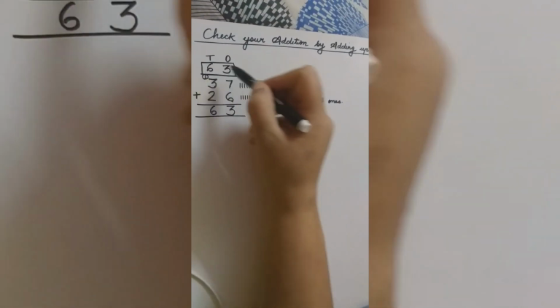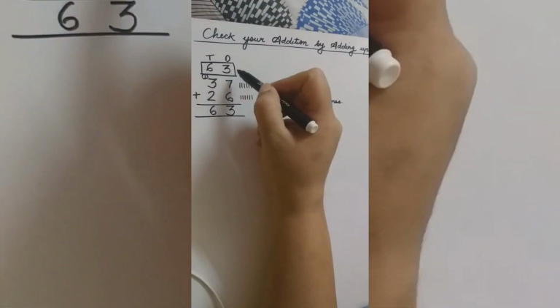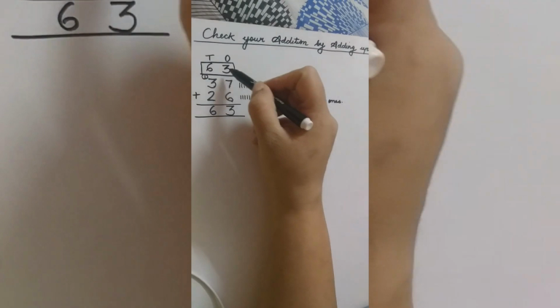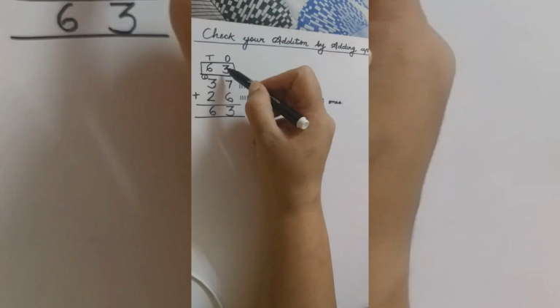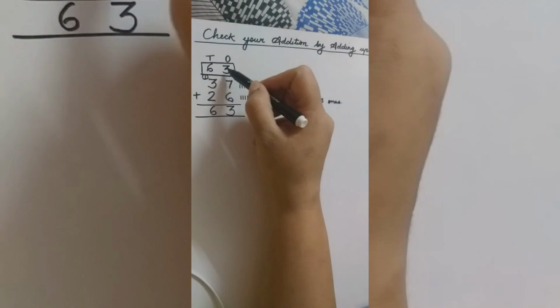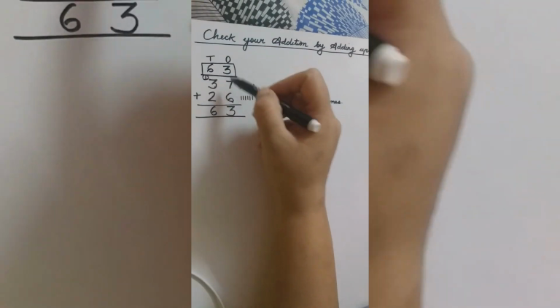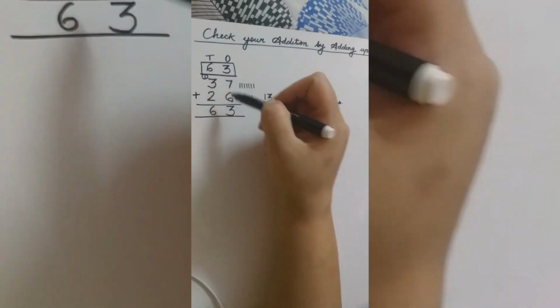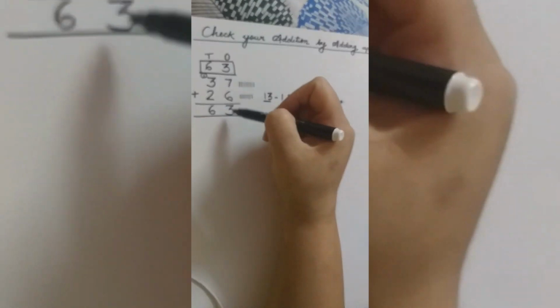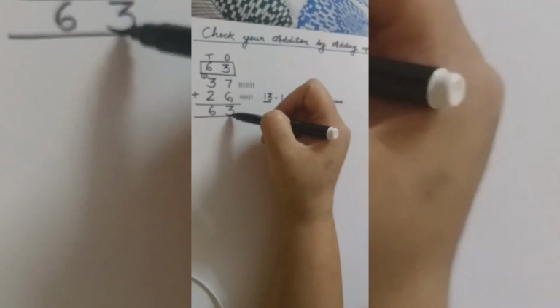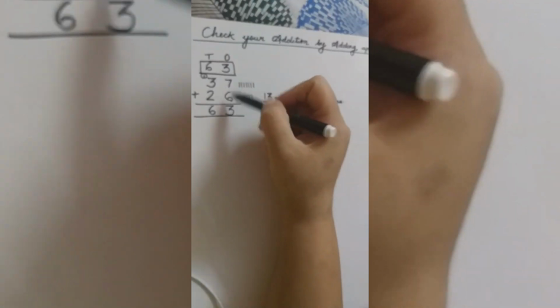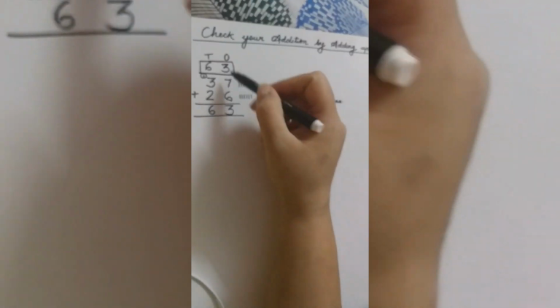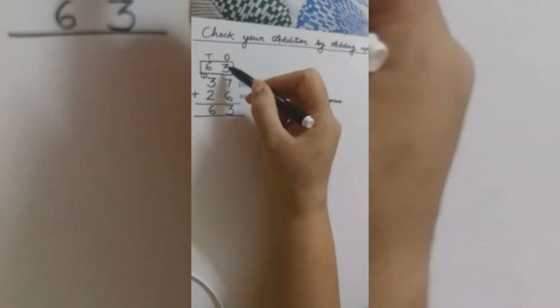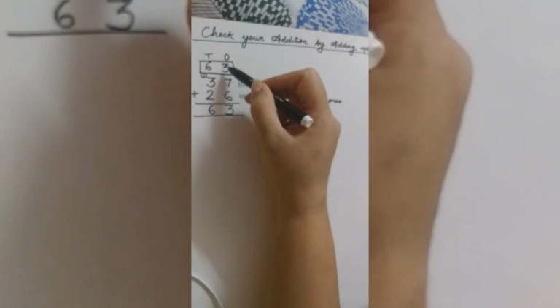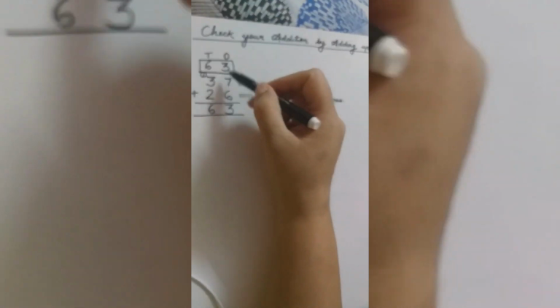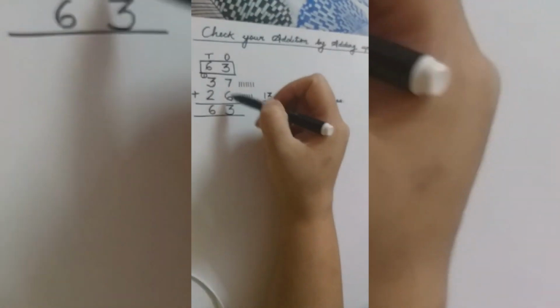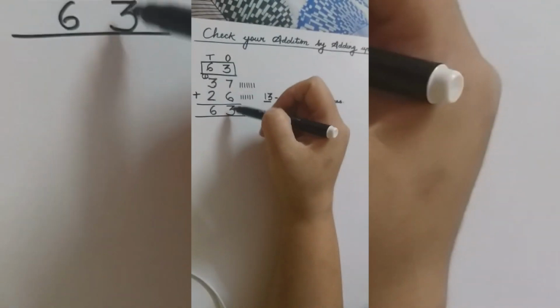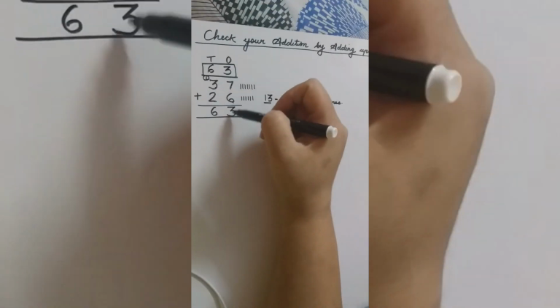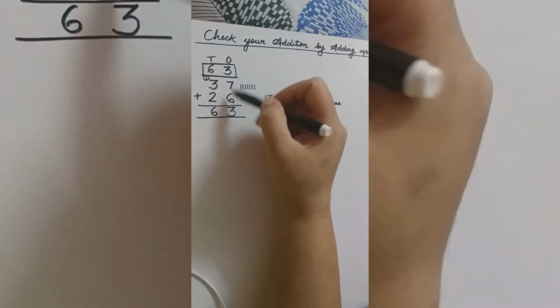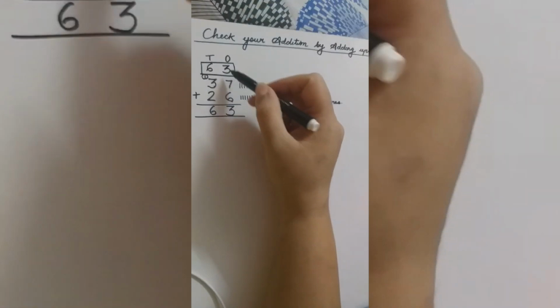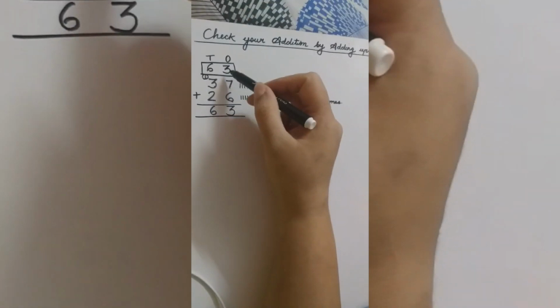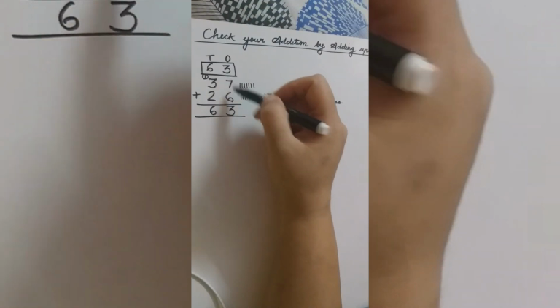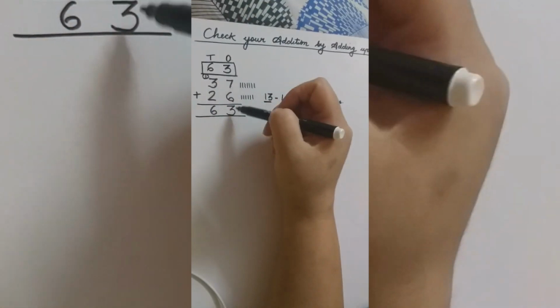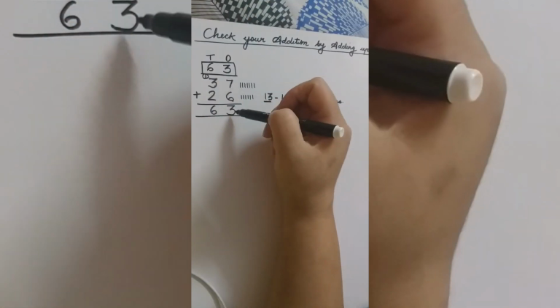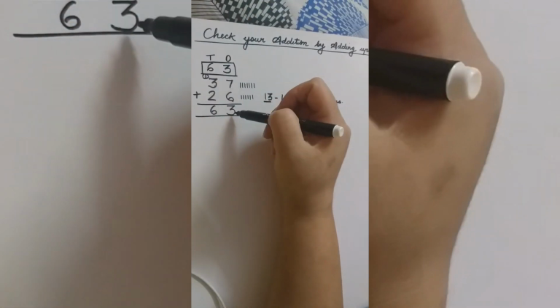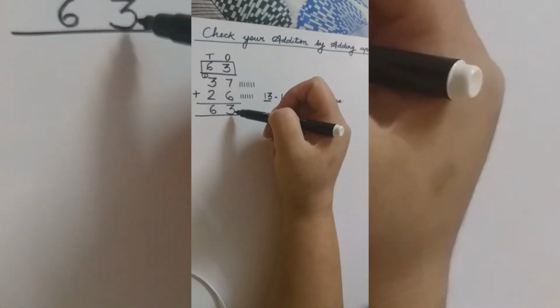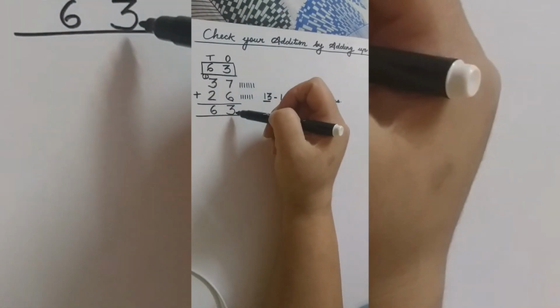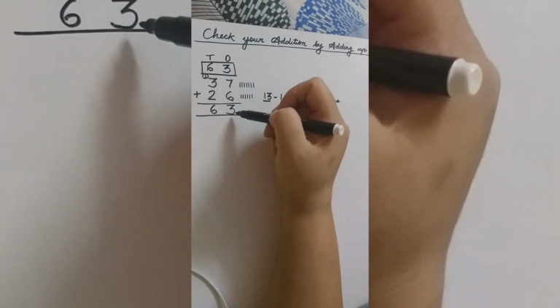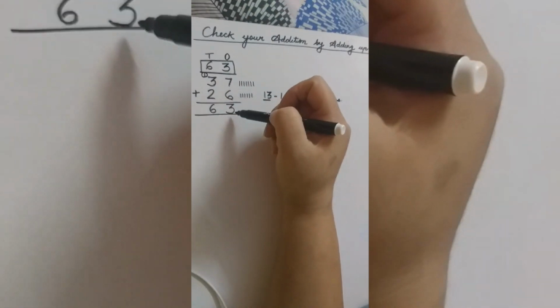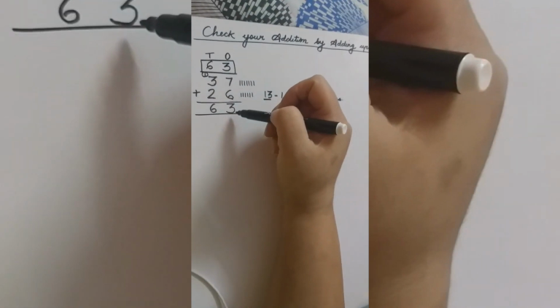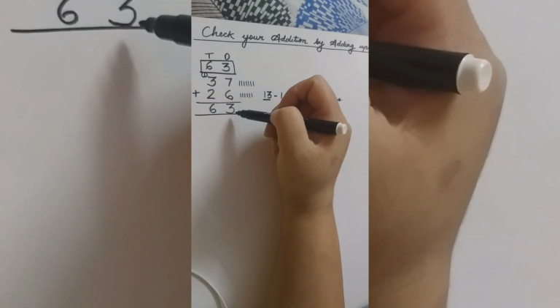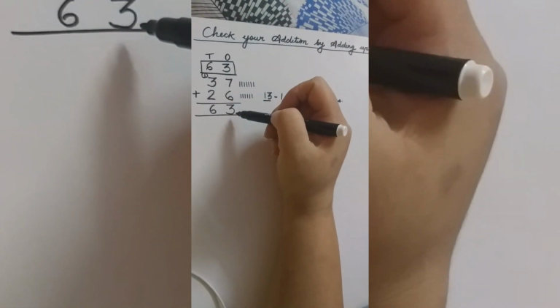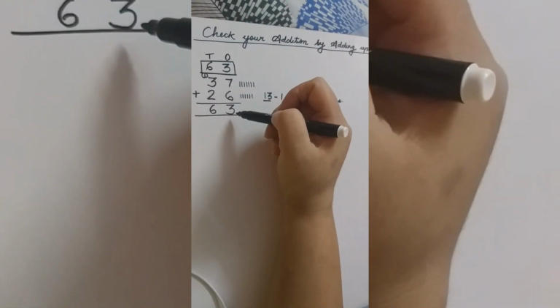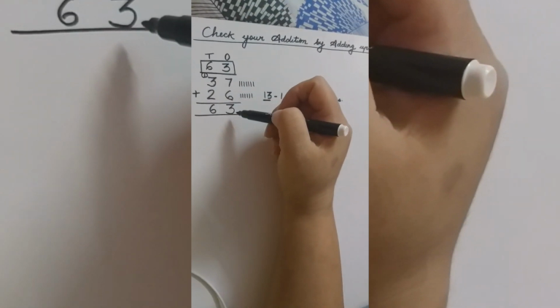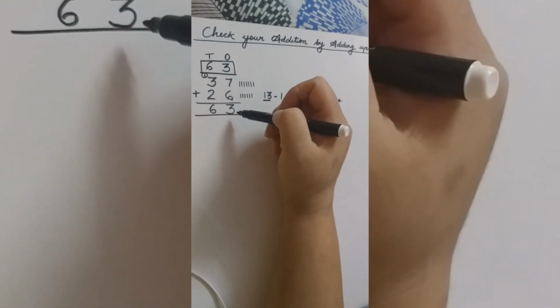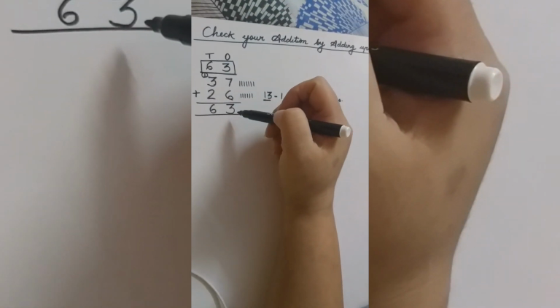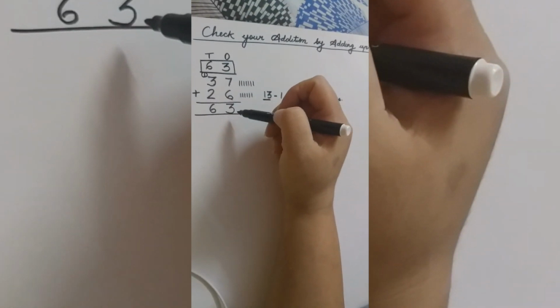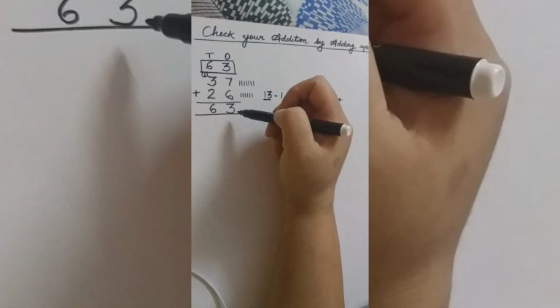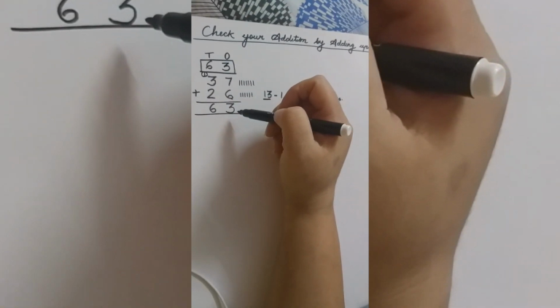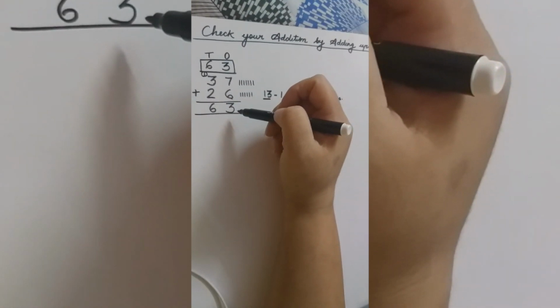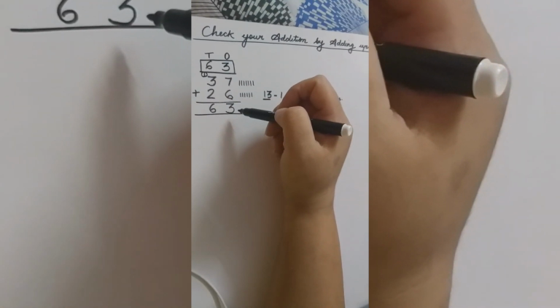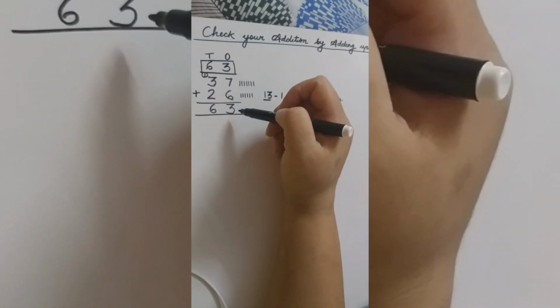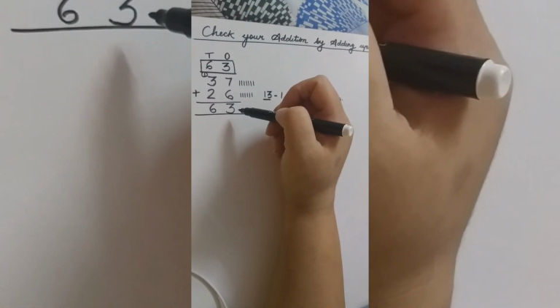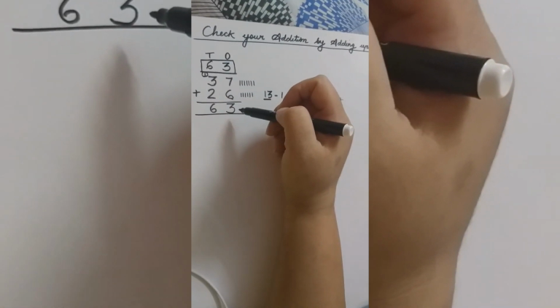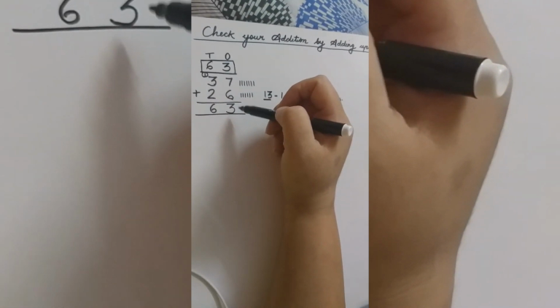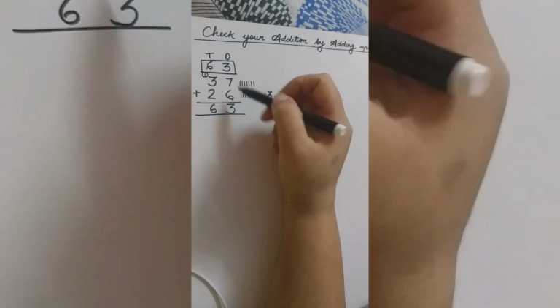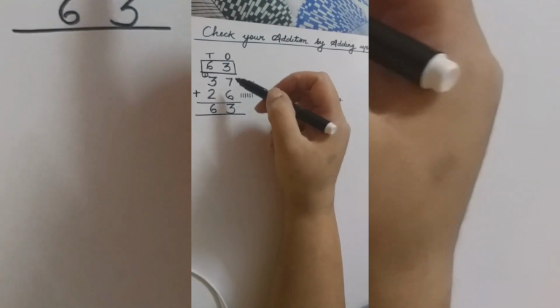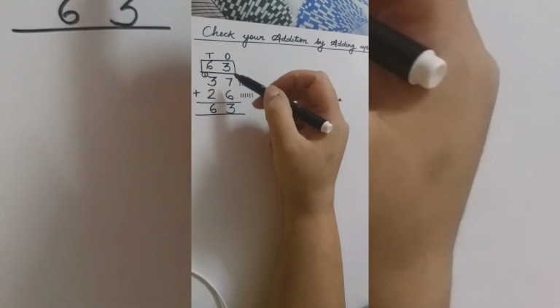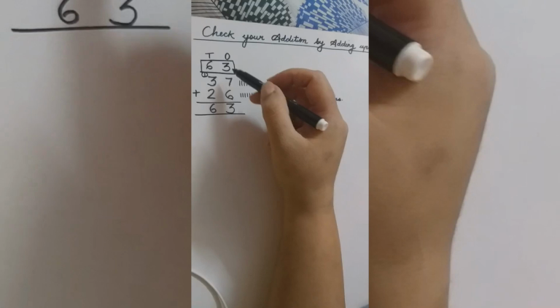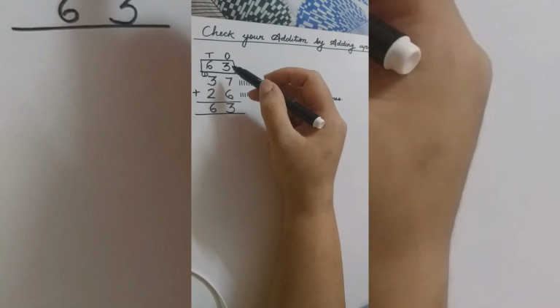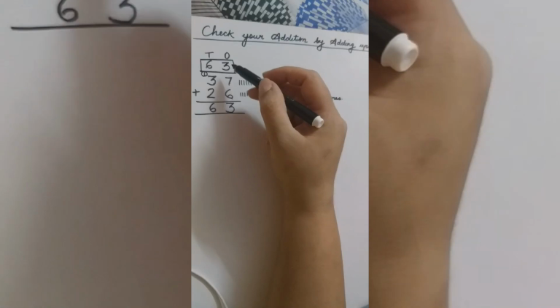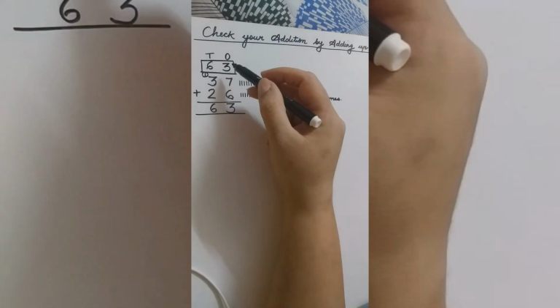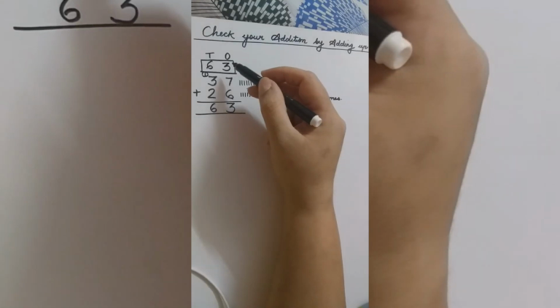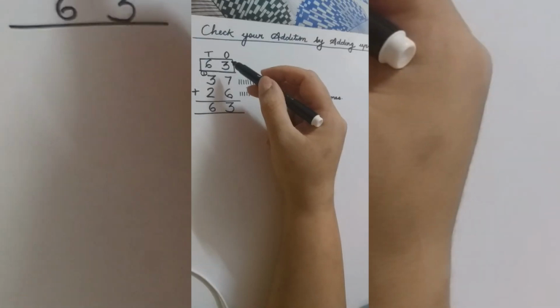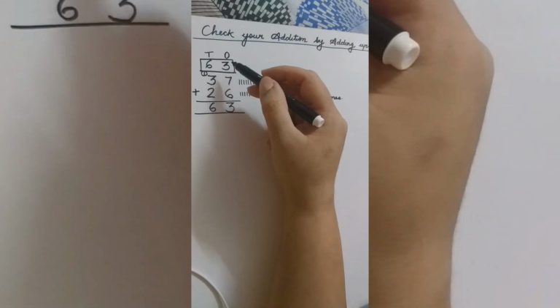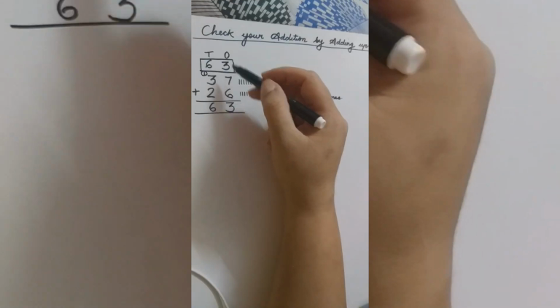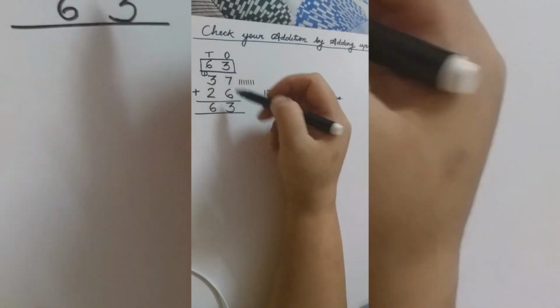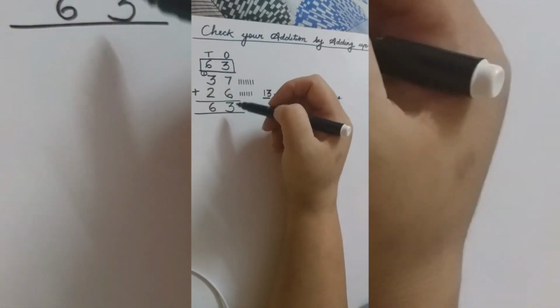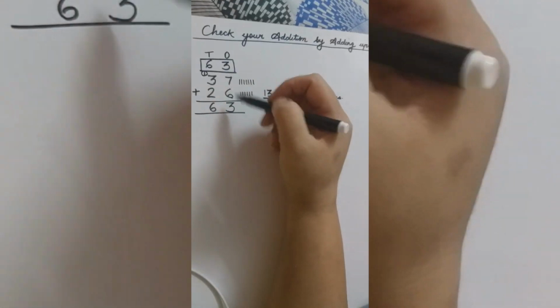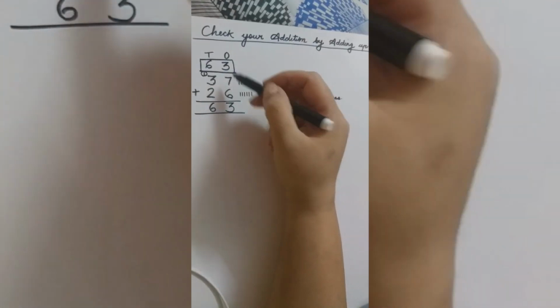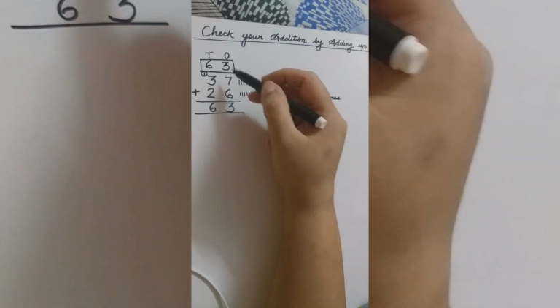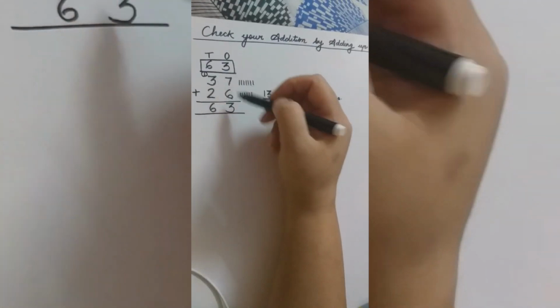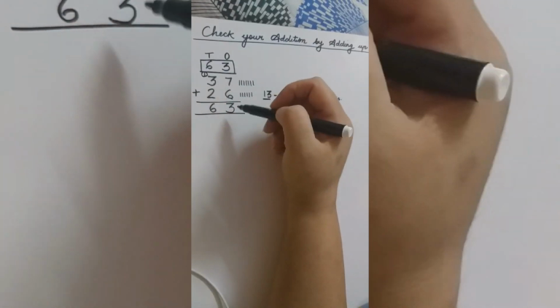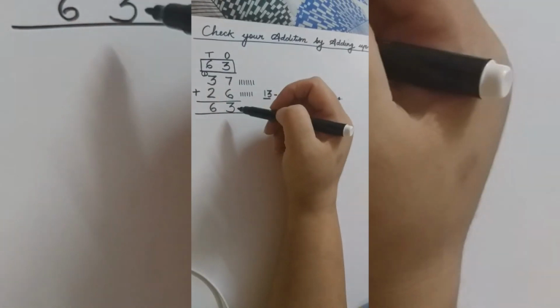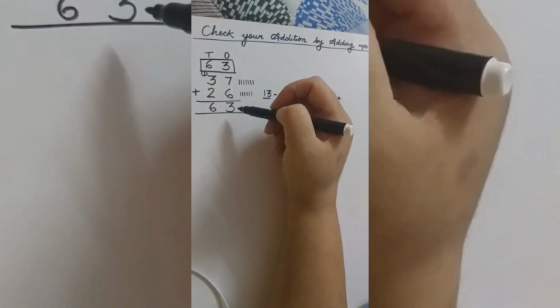So both the answers are the same, which means our solution is correct.